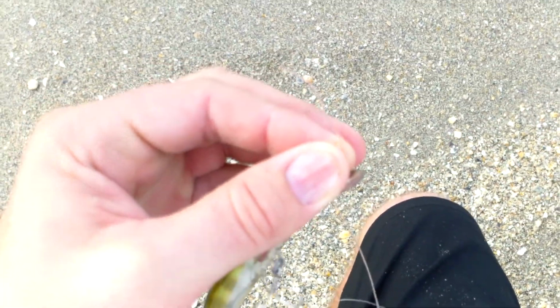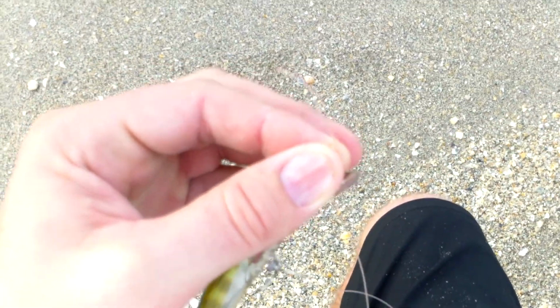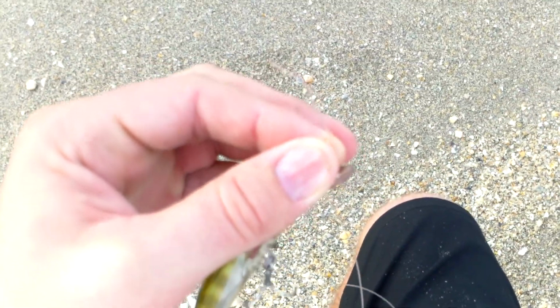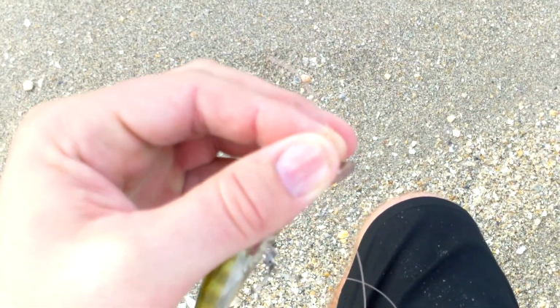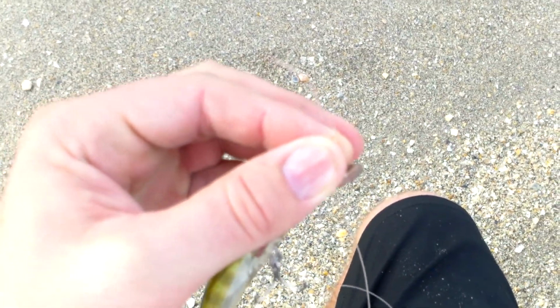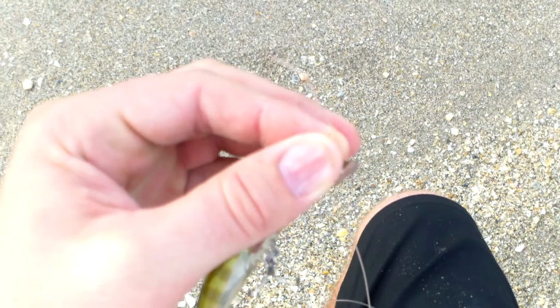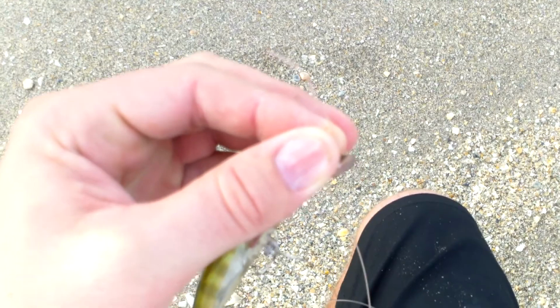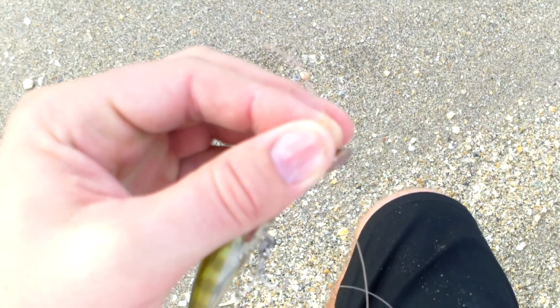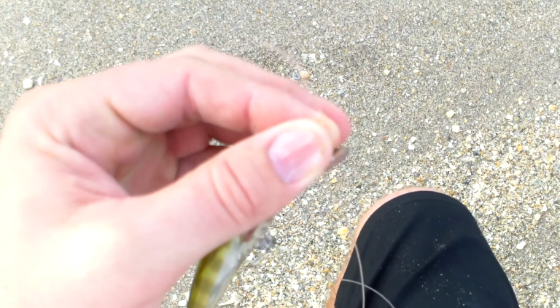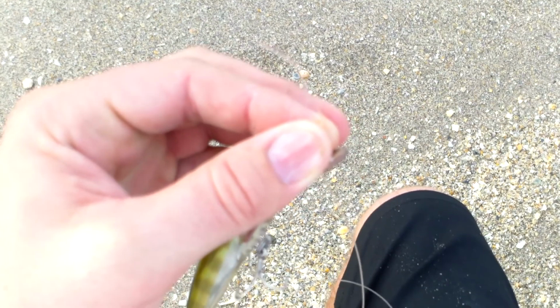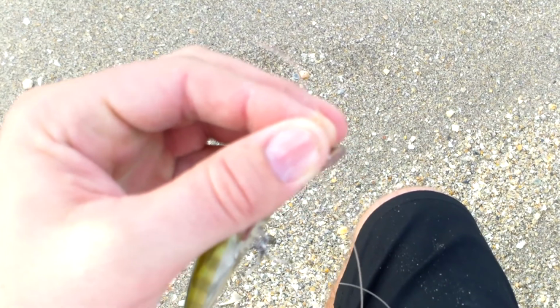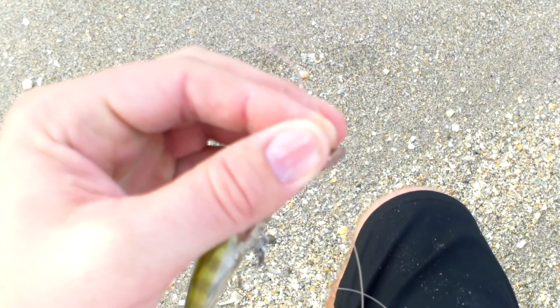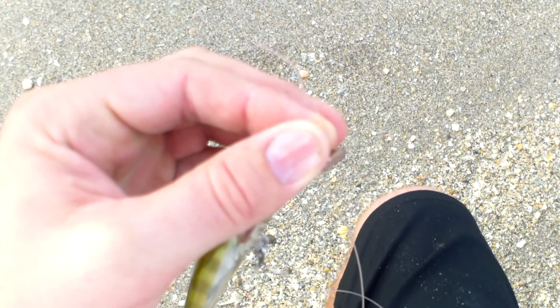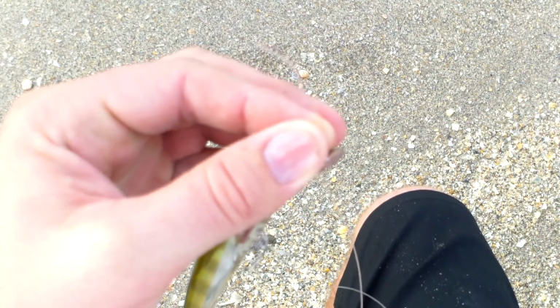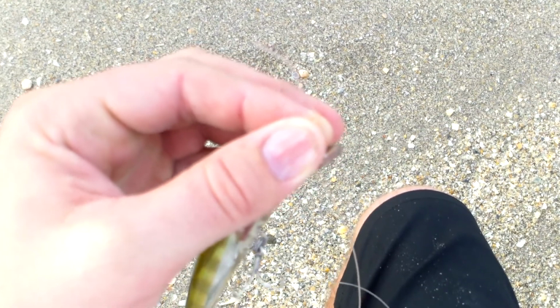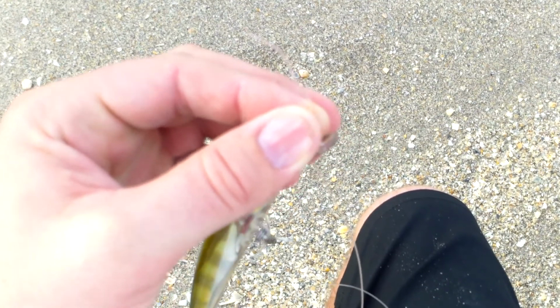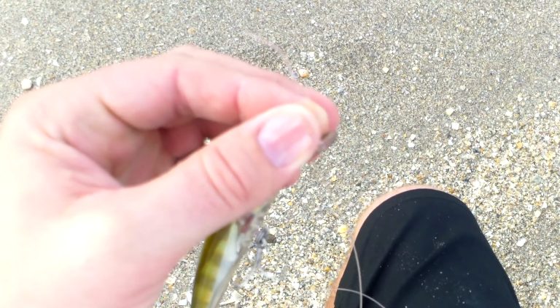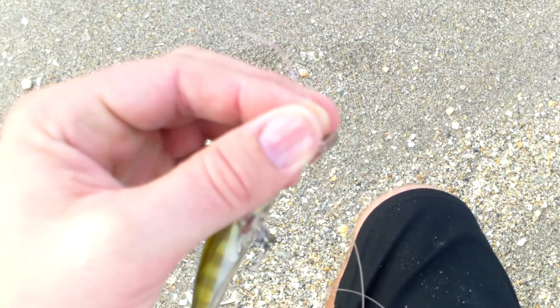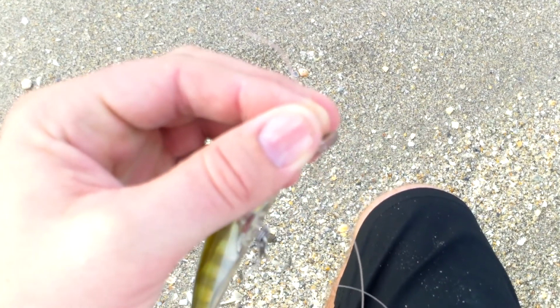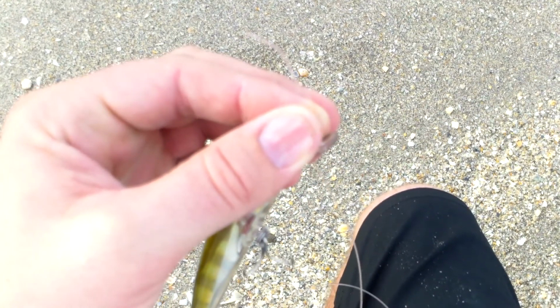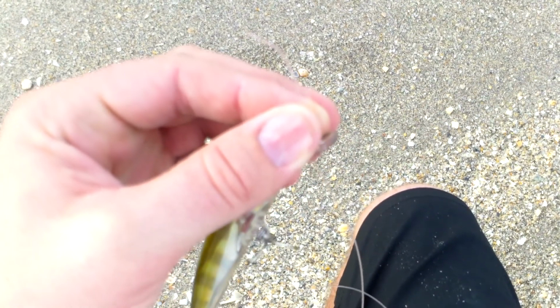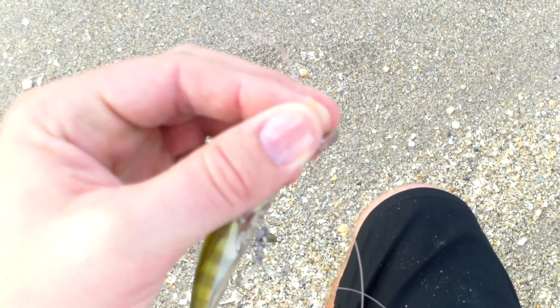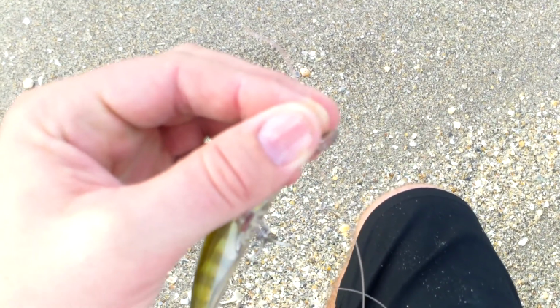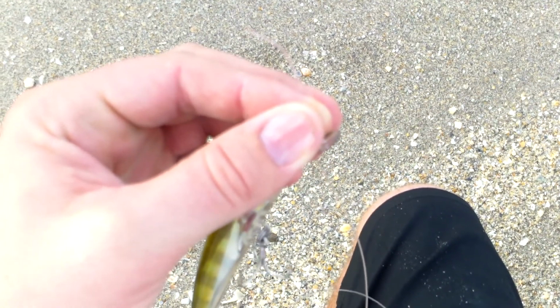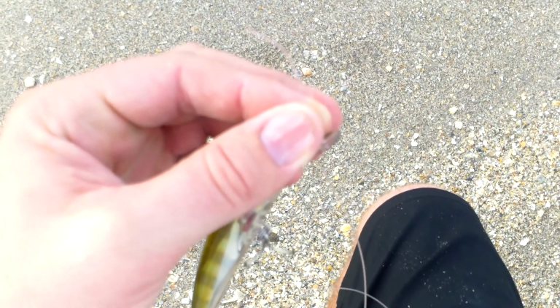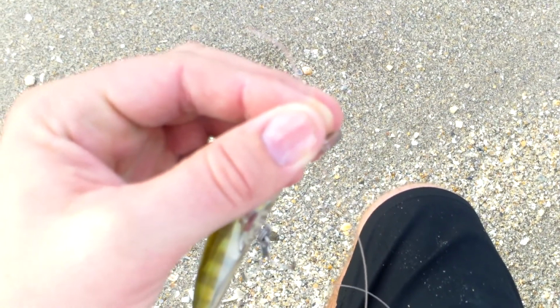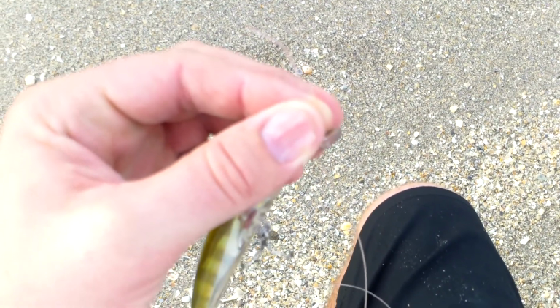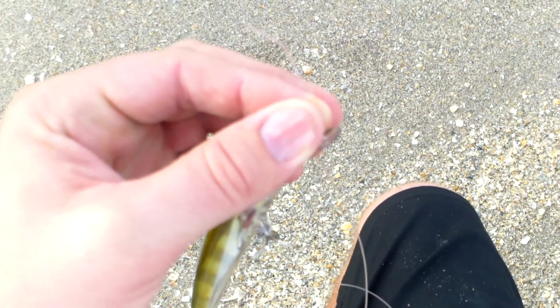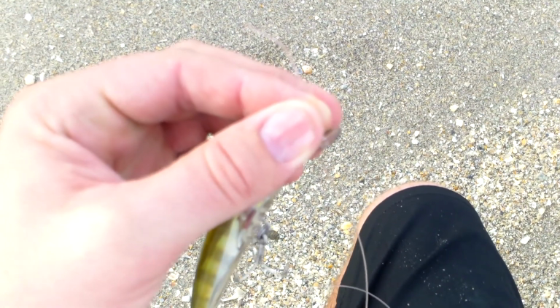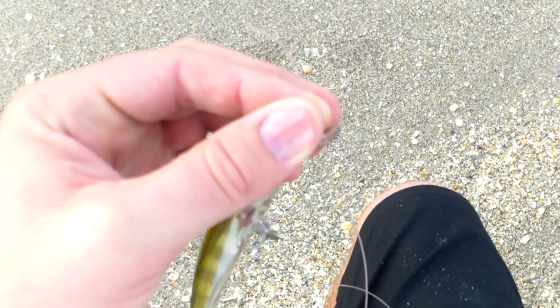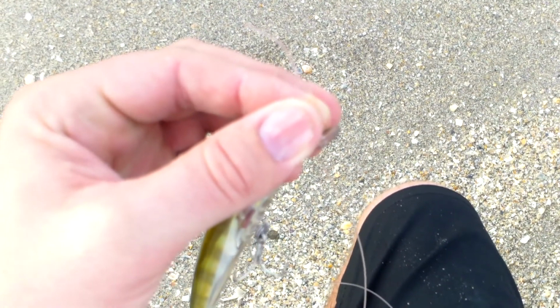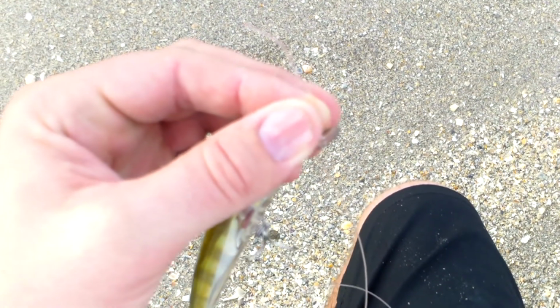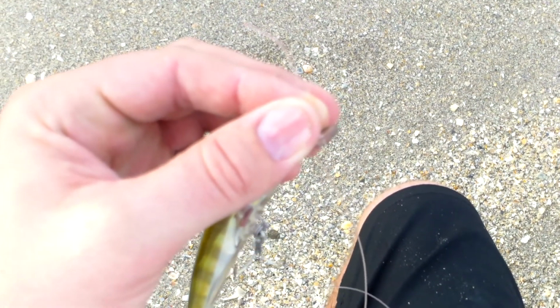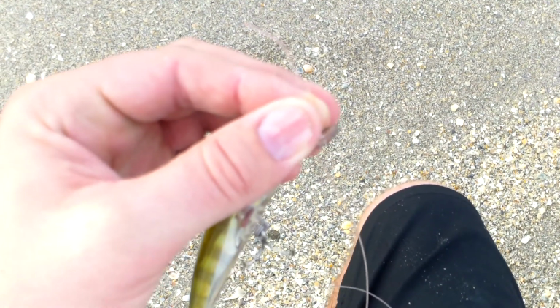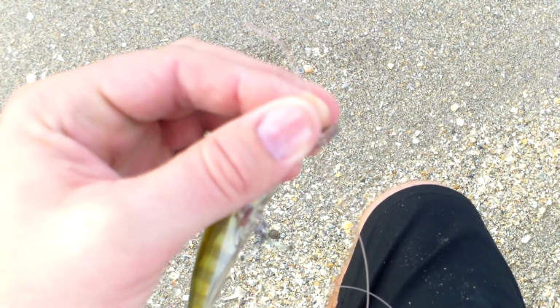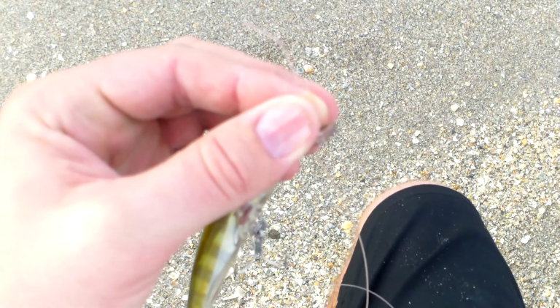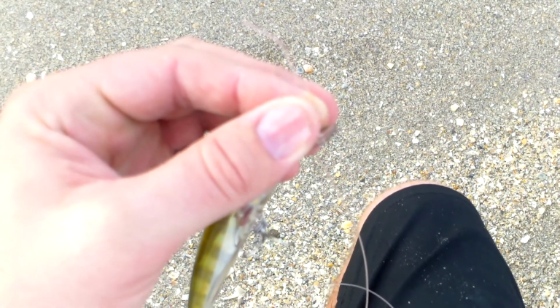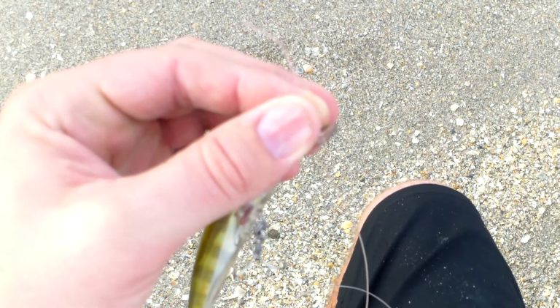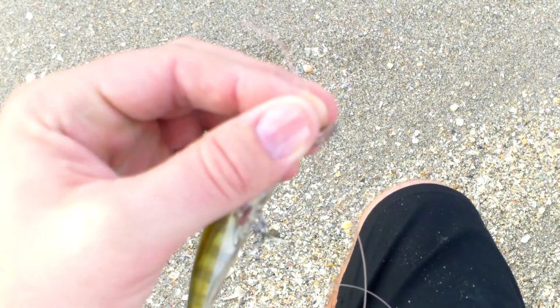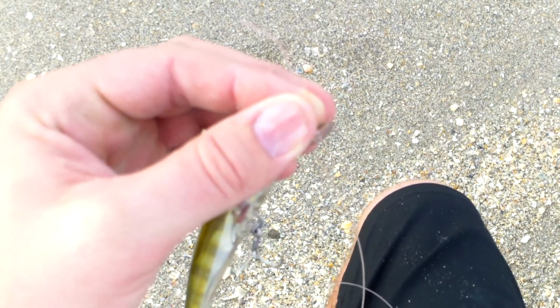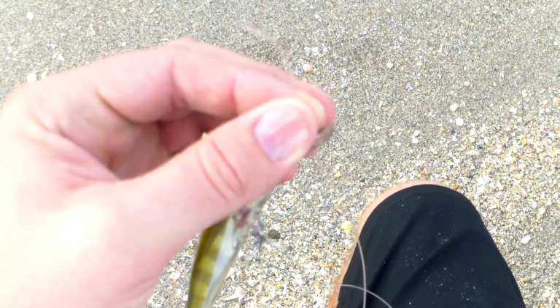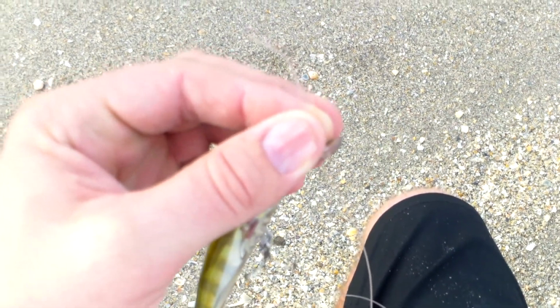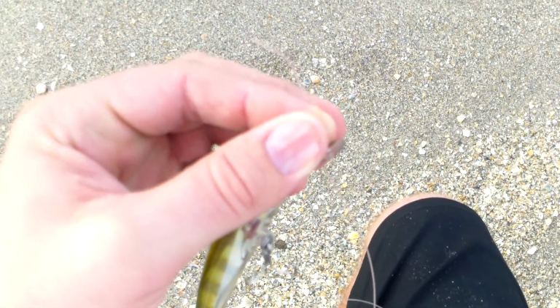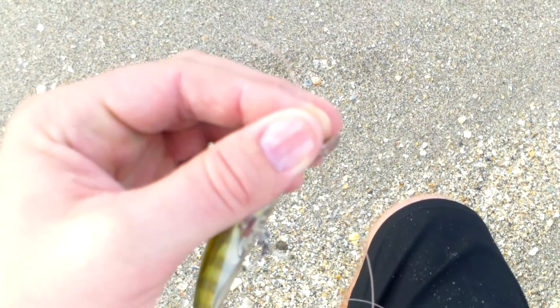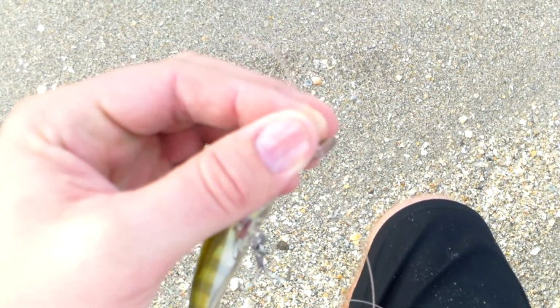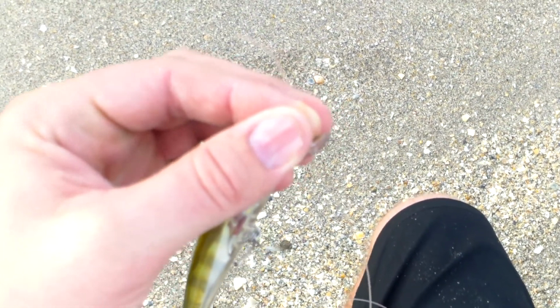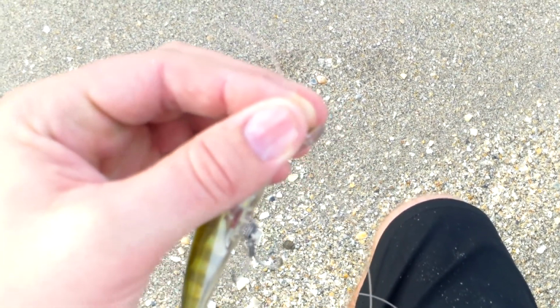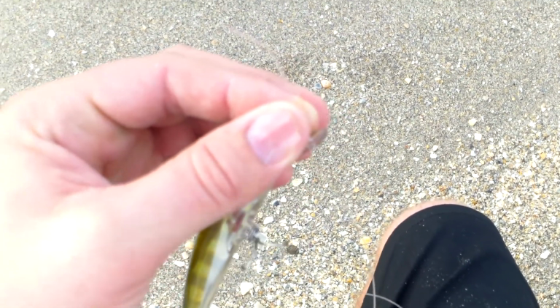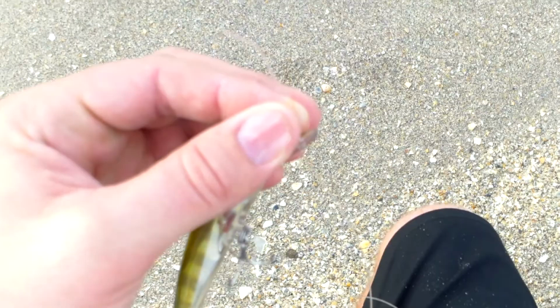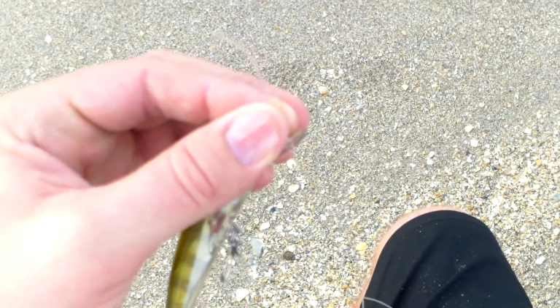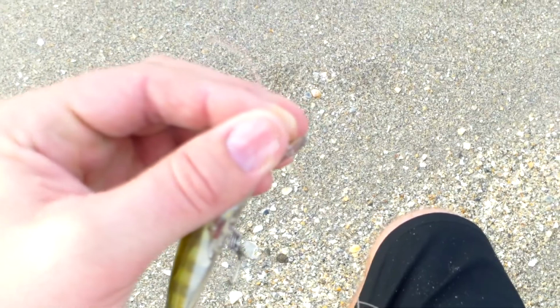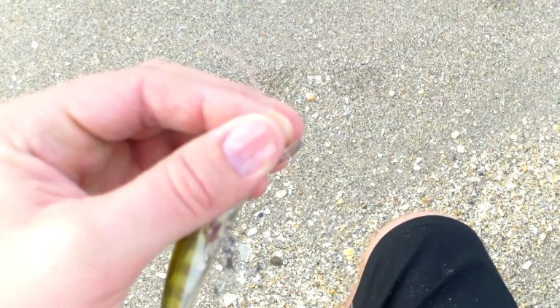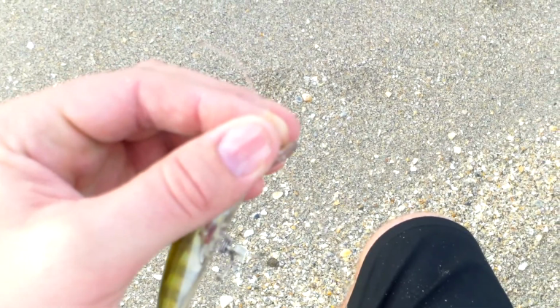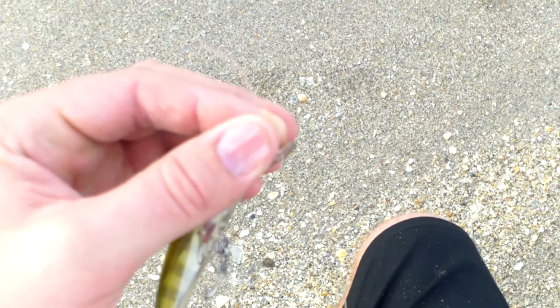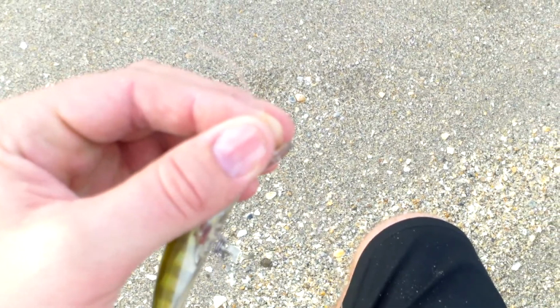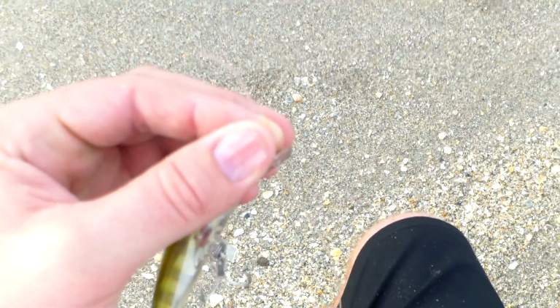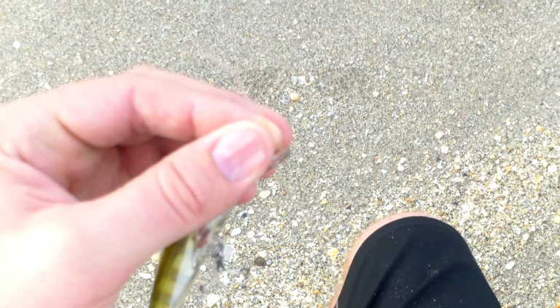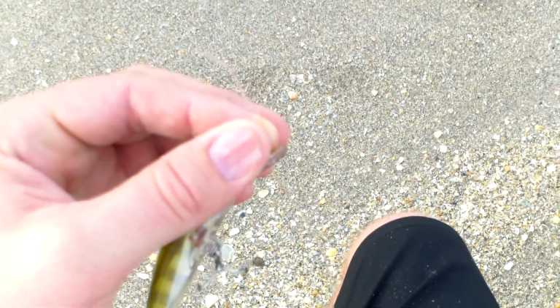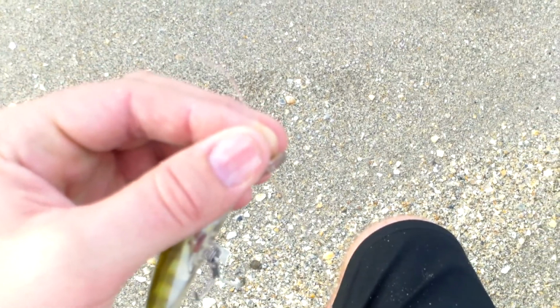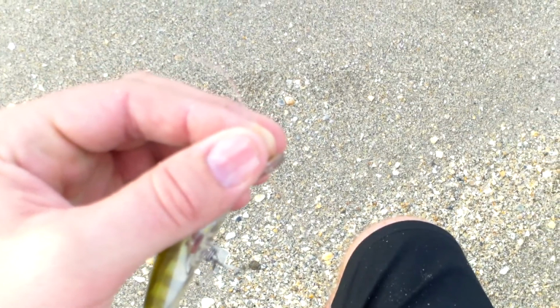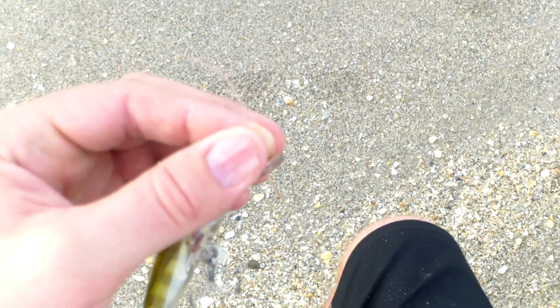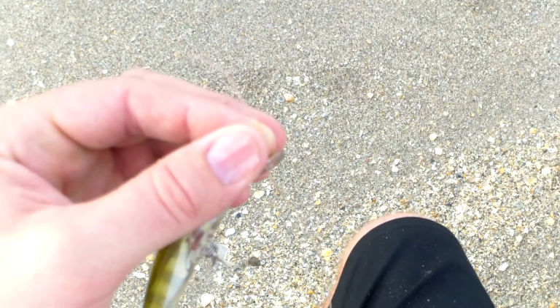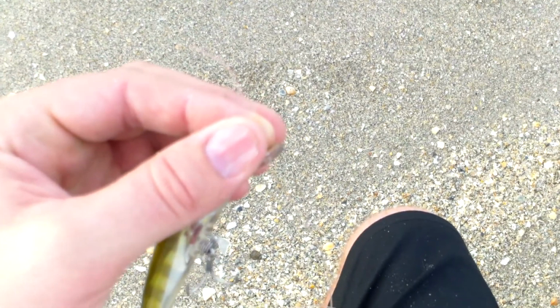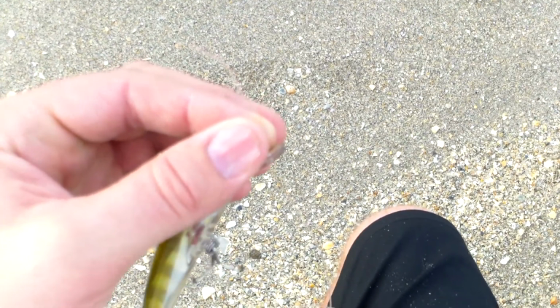Real quick knot. Any questions, just leave comments and I'll get back to you guys. Tight lines guys. Always tight lines. And God bless.